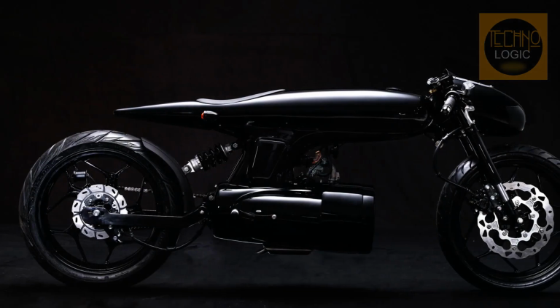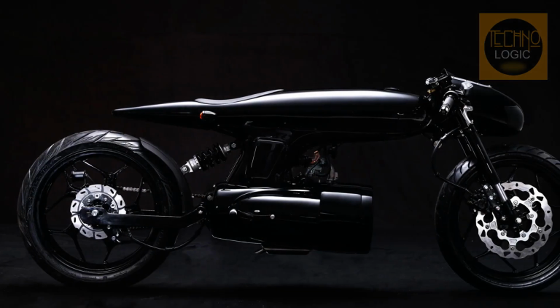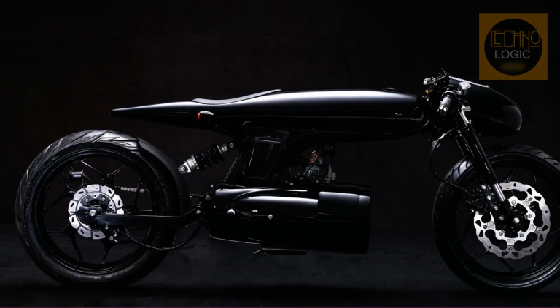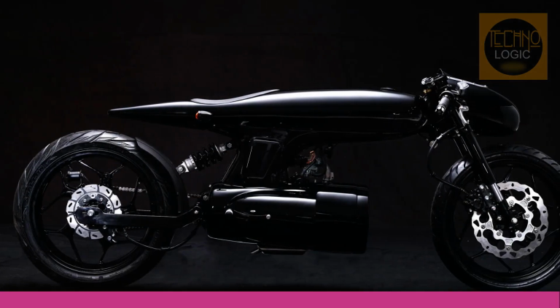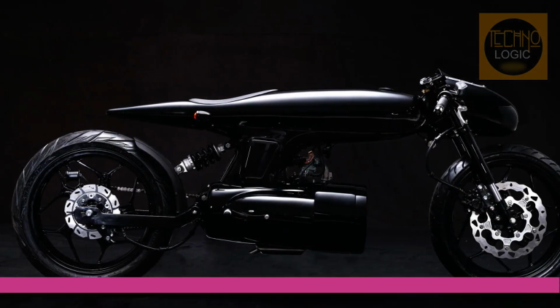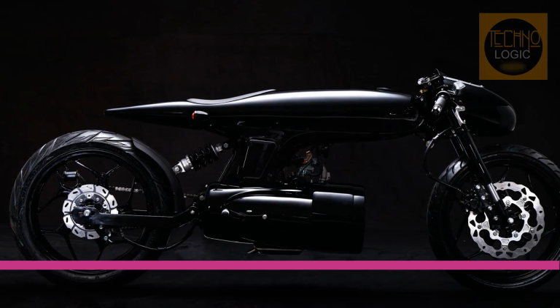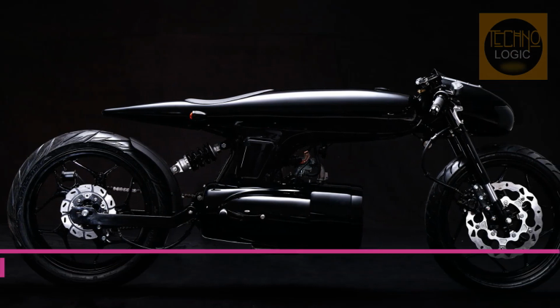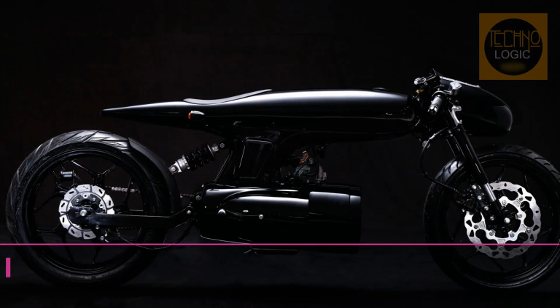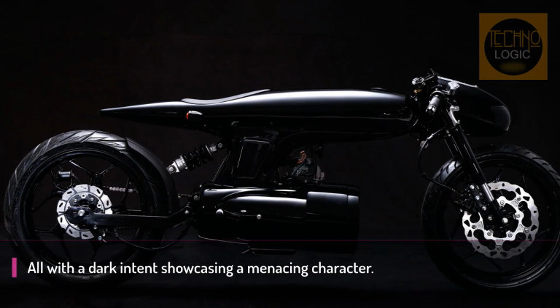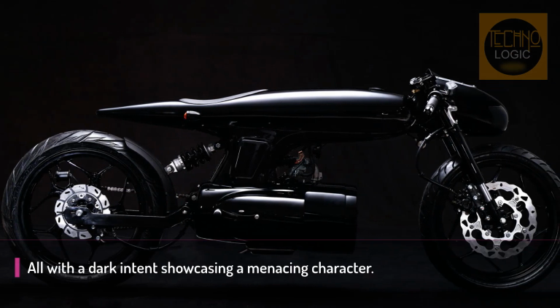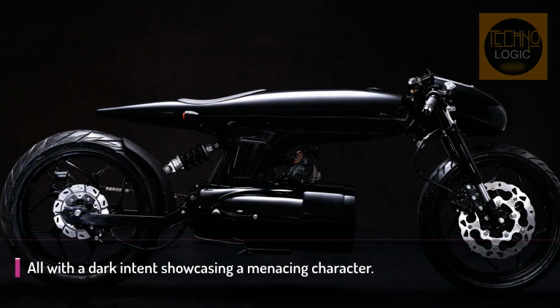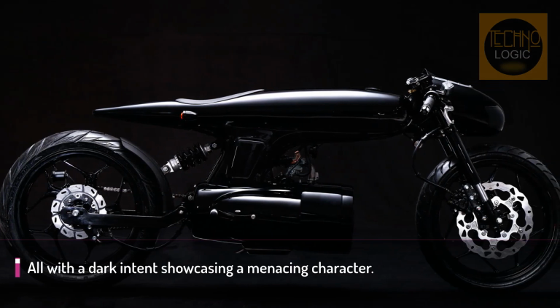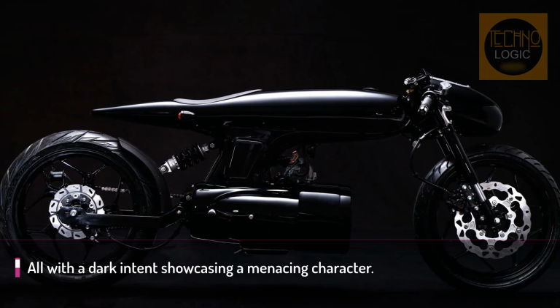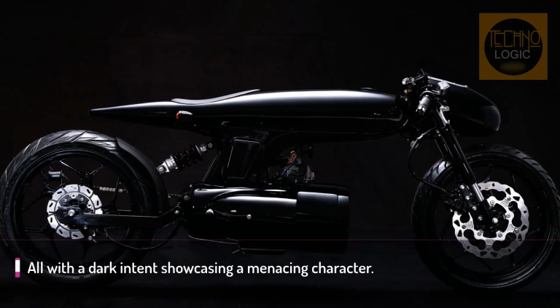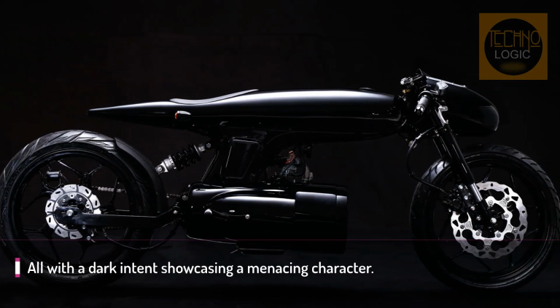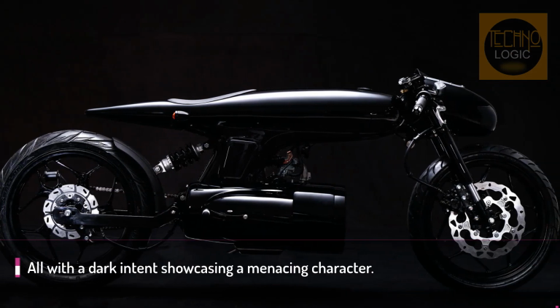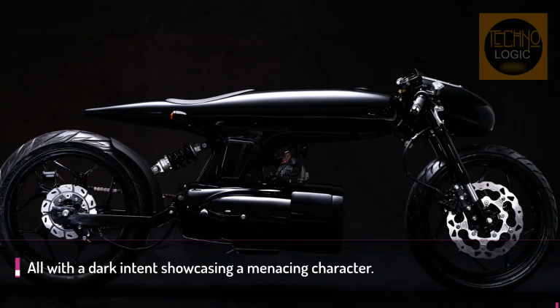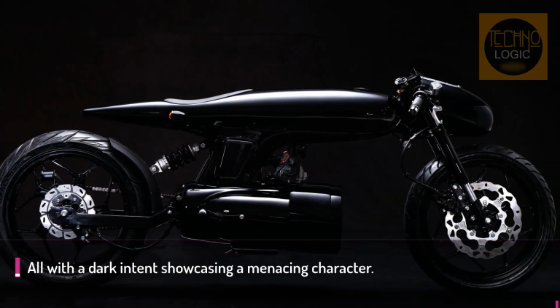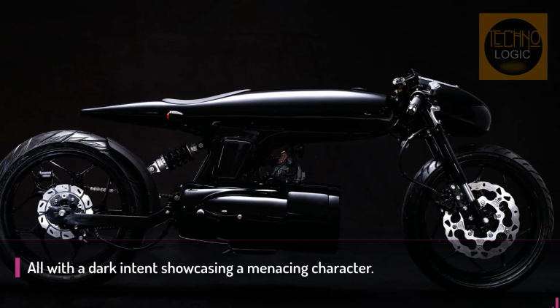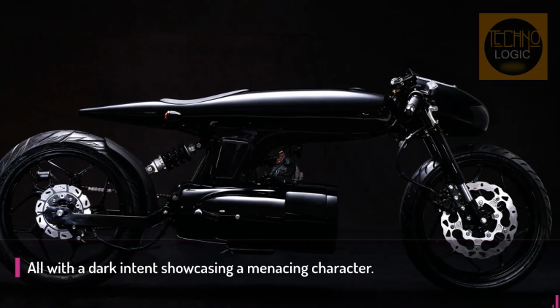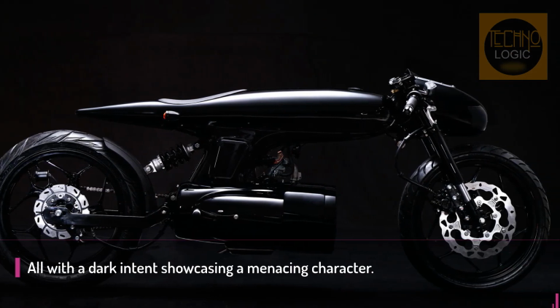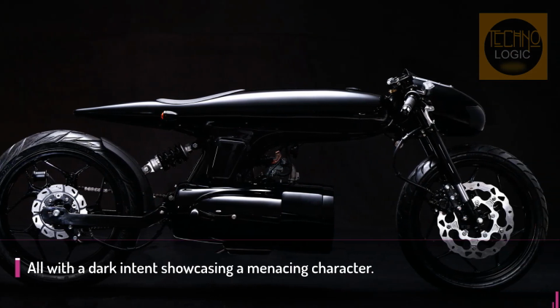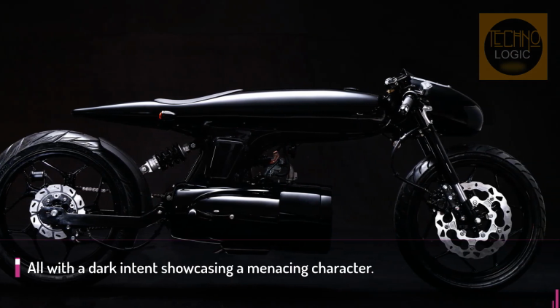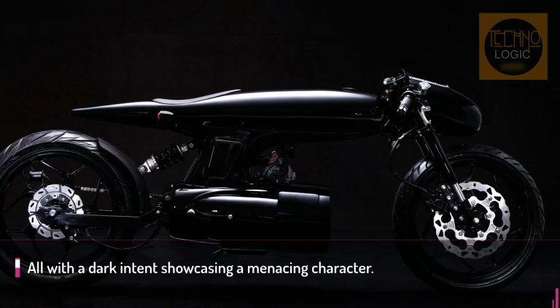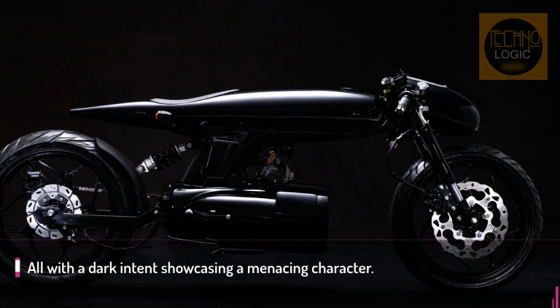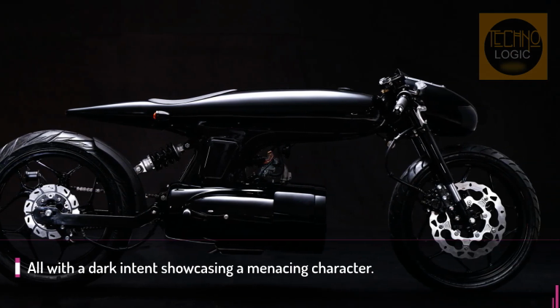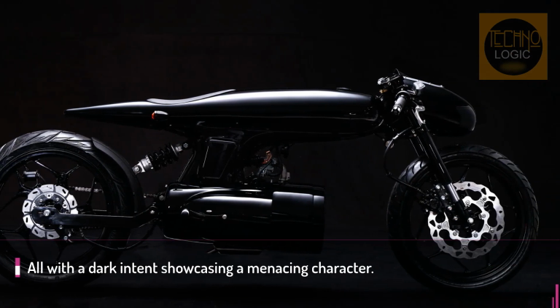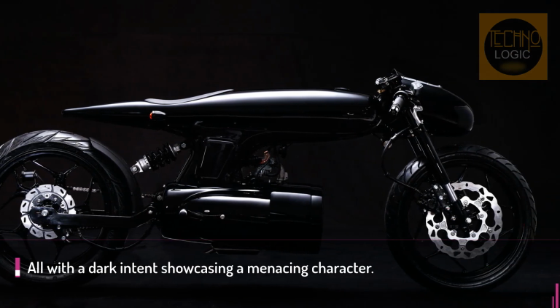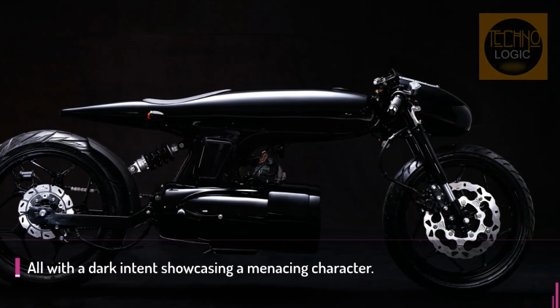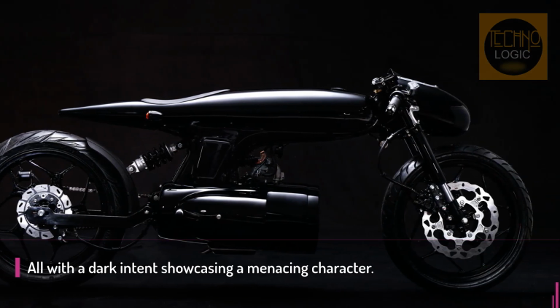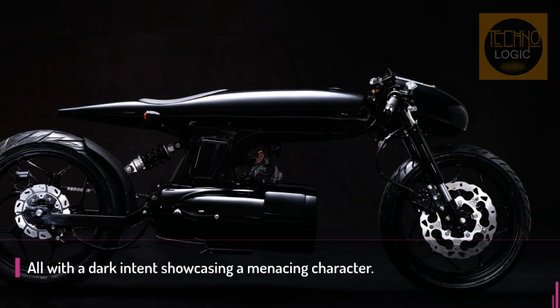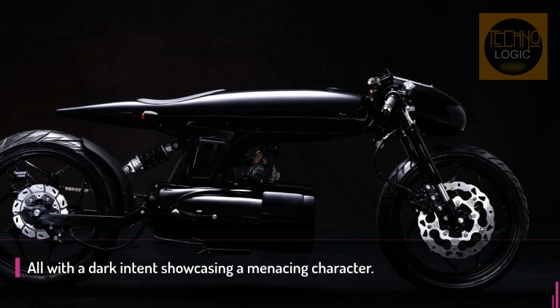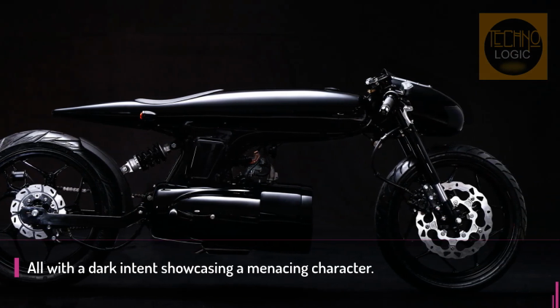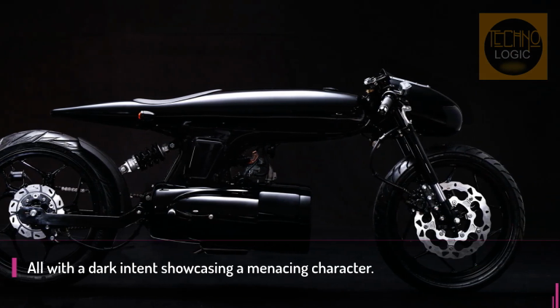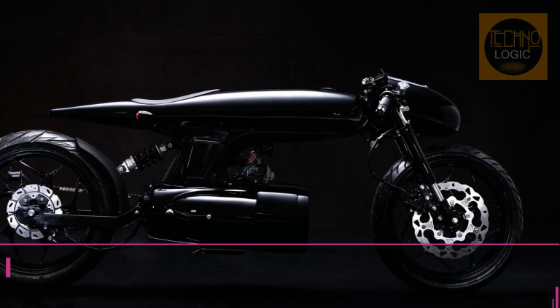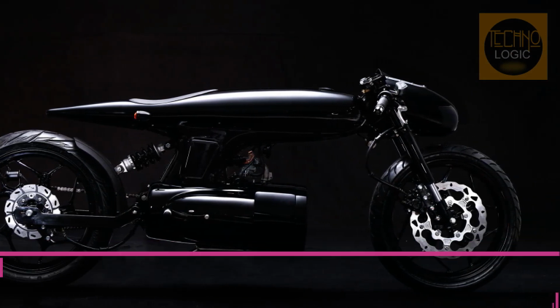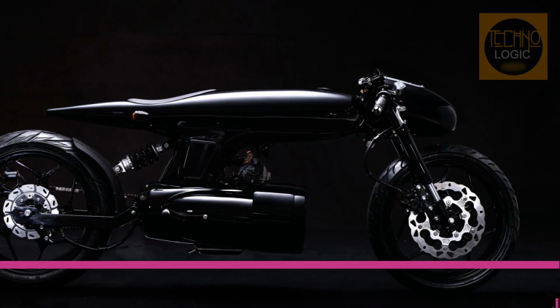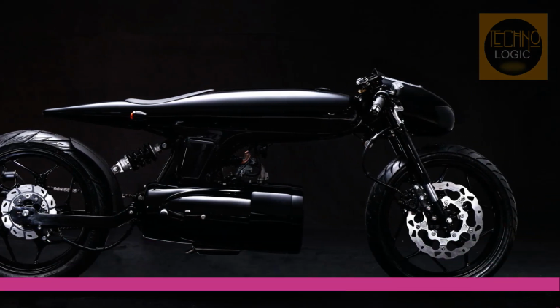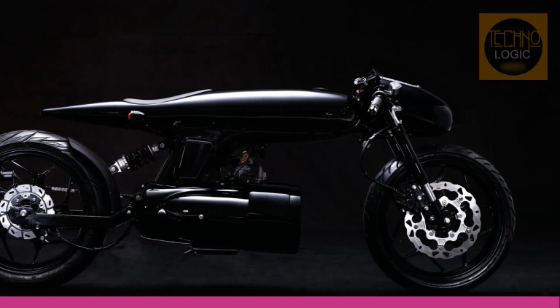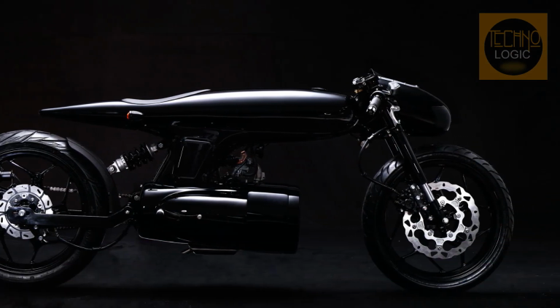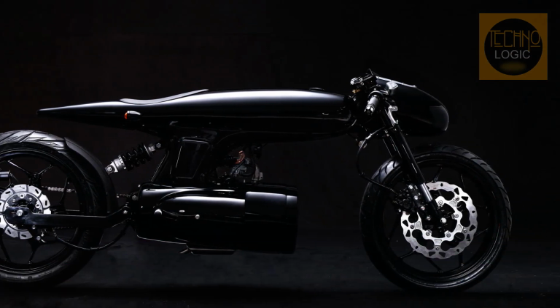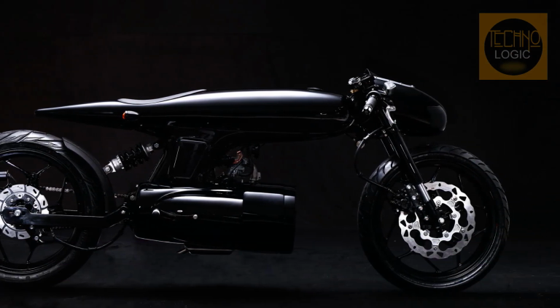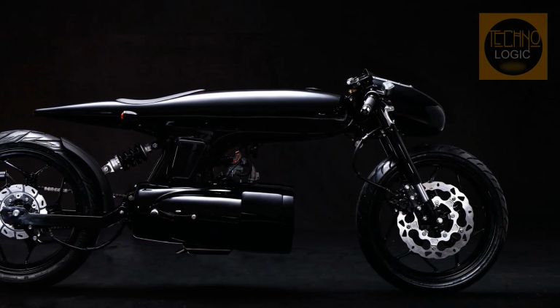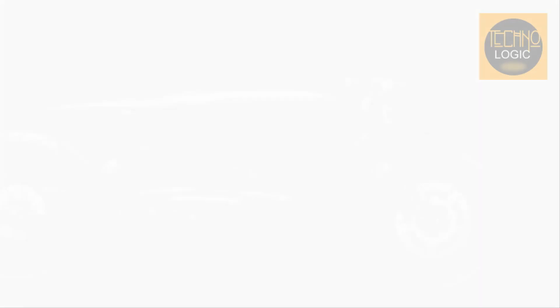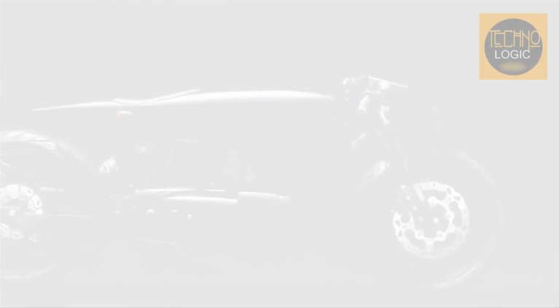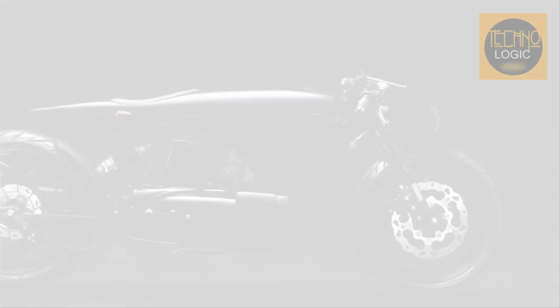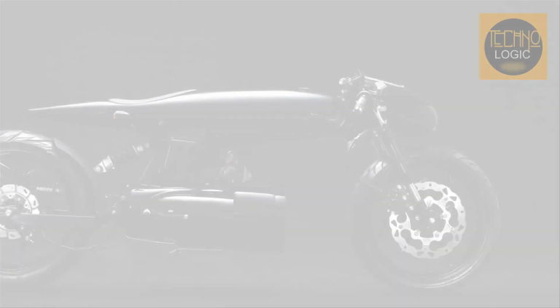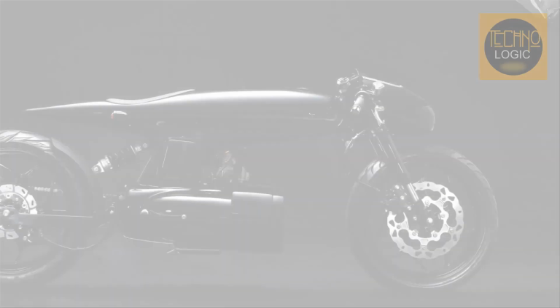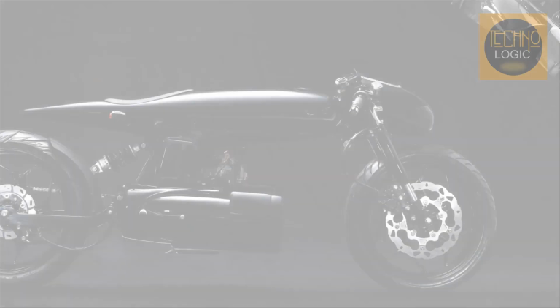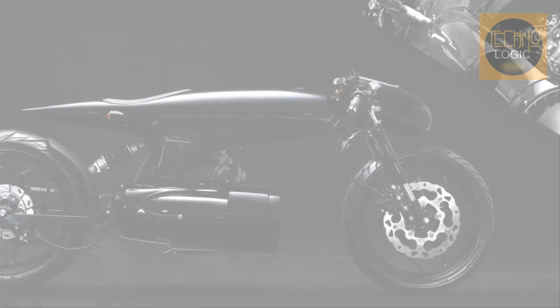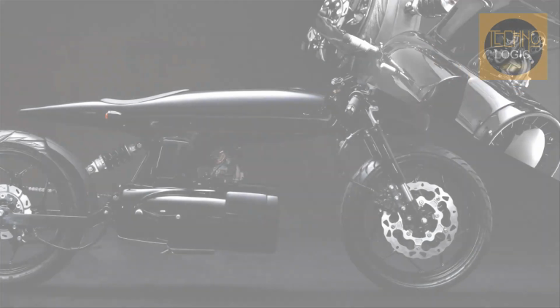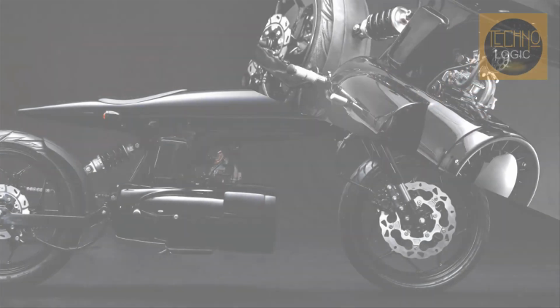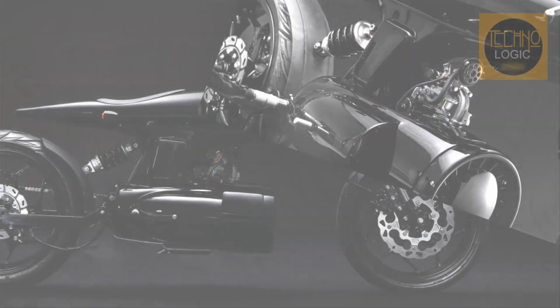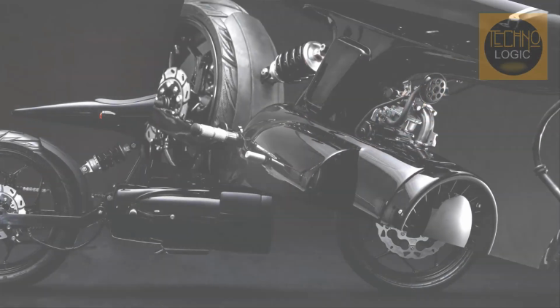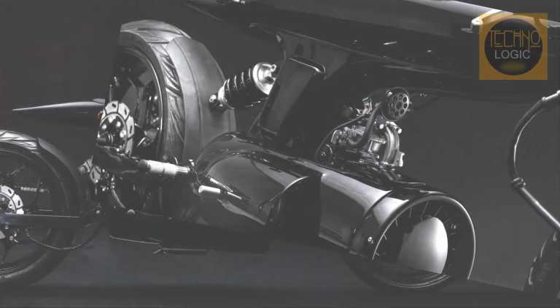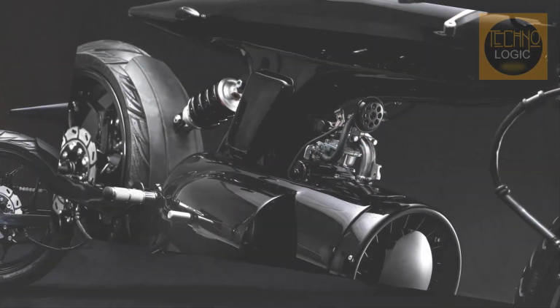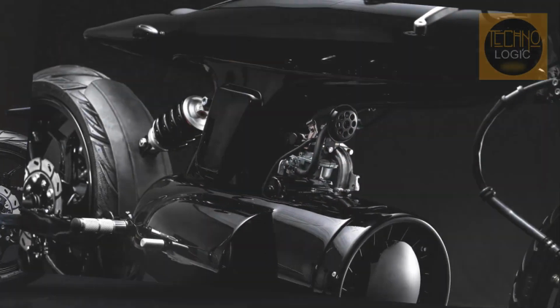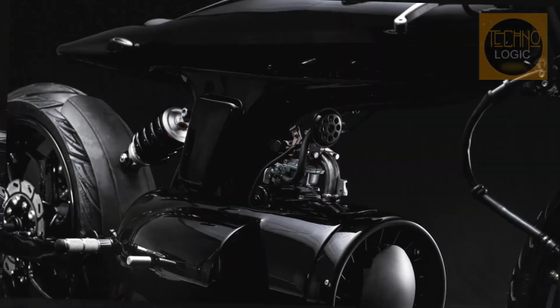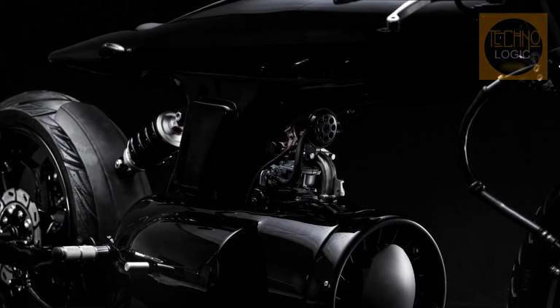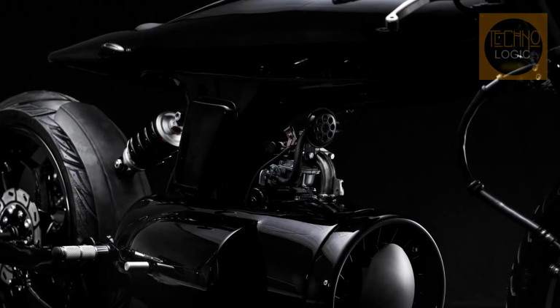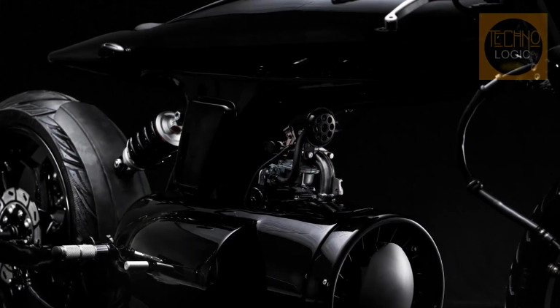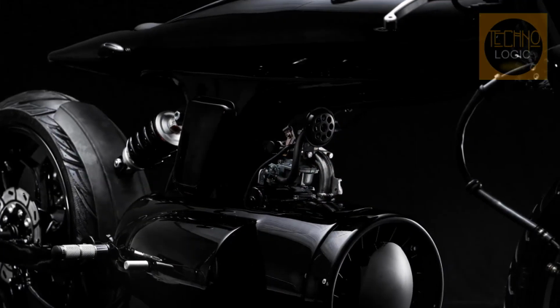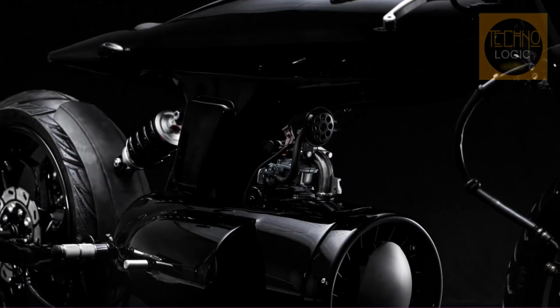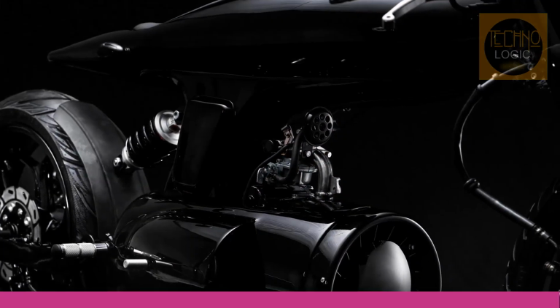Almost everything on the bike — from the front forks, handlebars, levers and speedometer, to the leather saddle, exhaust and swingarm — is custom.